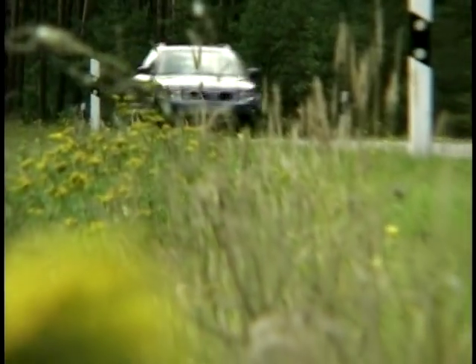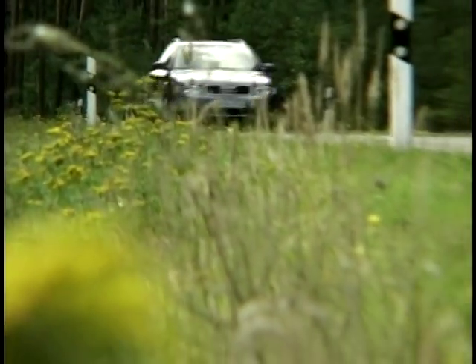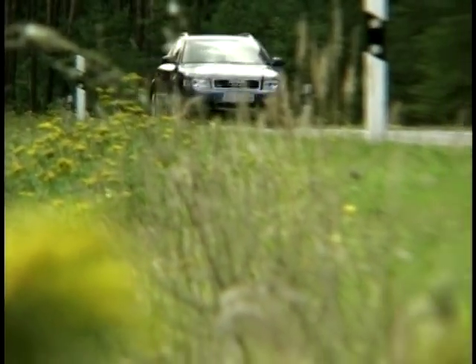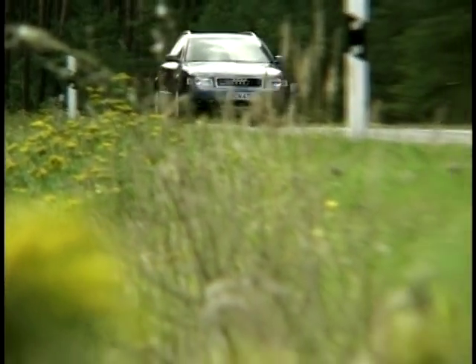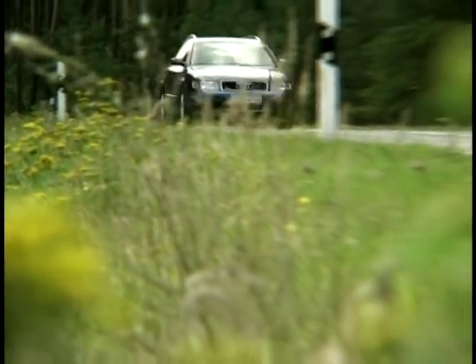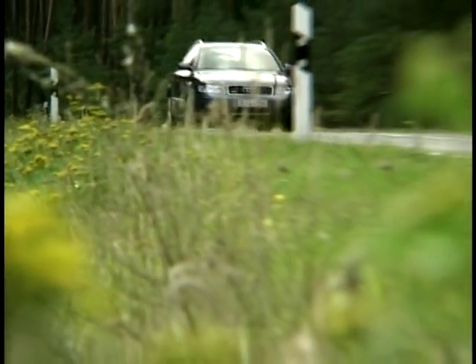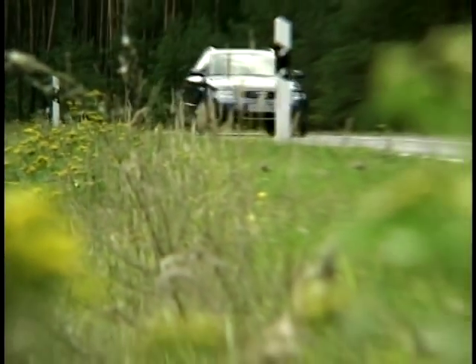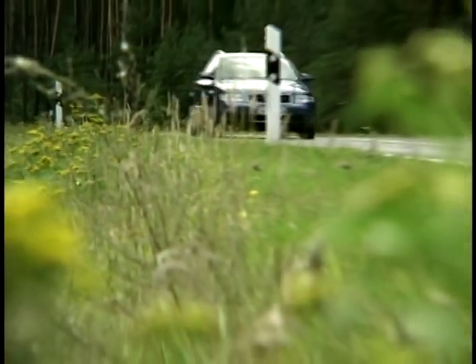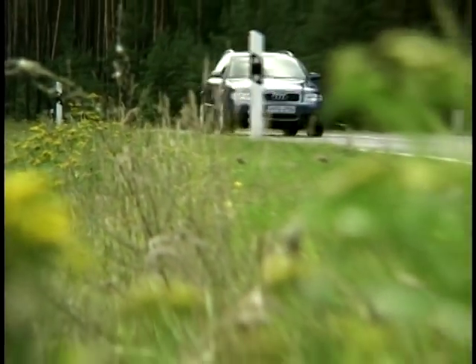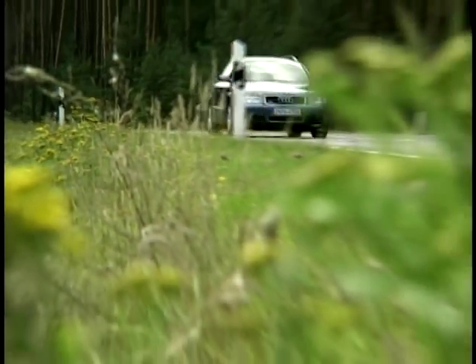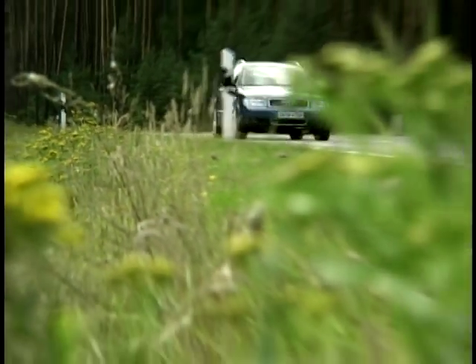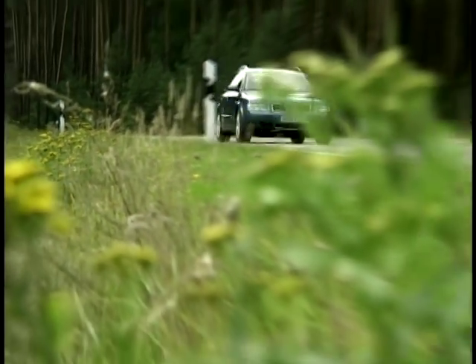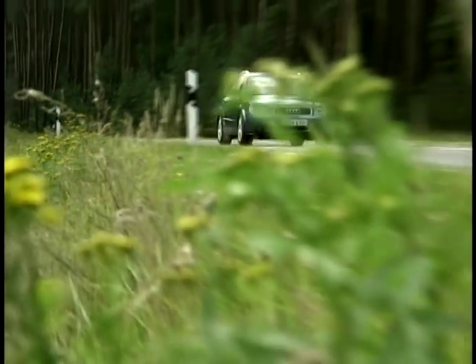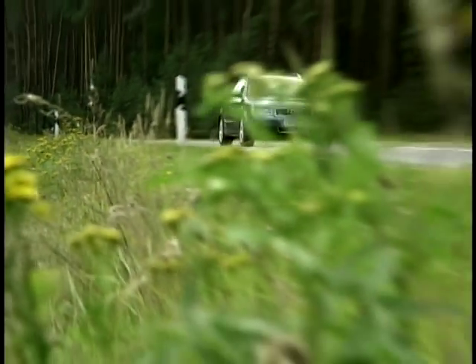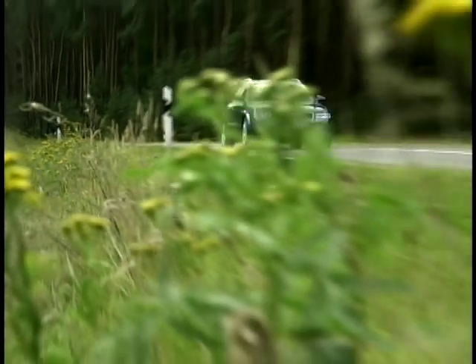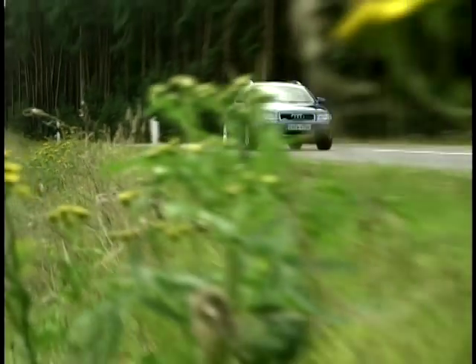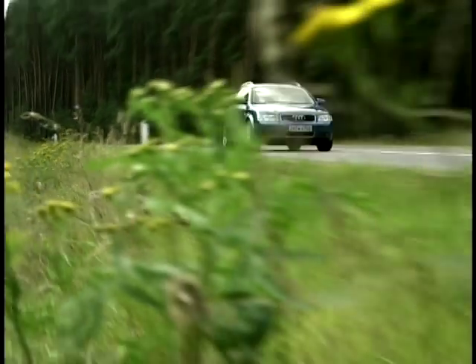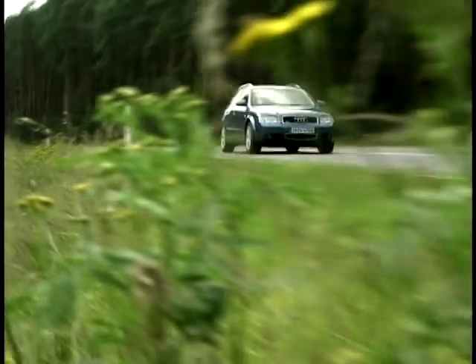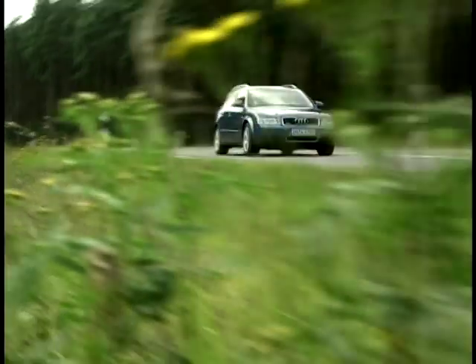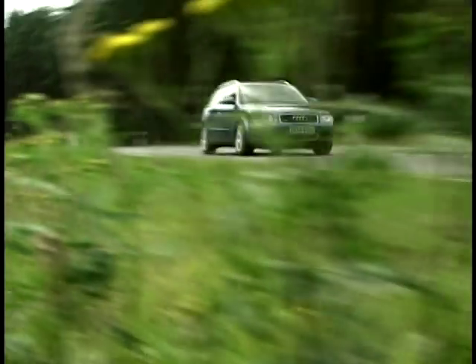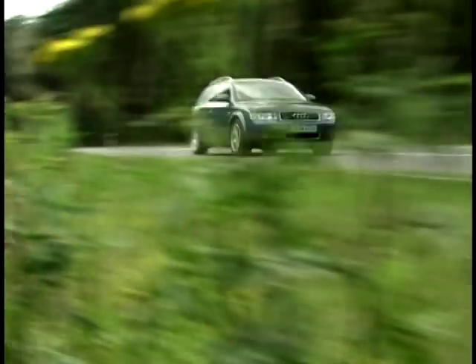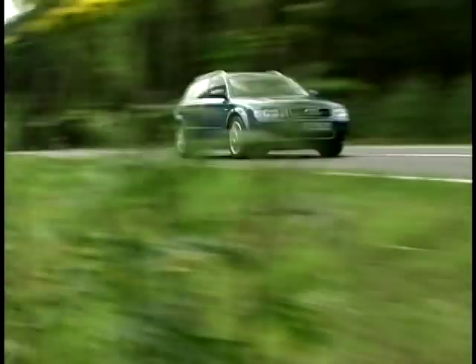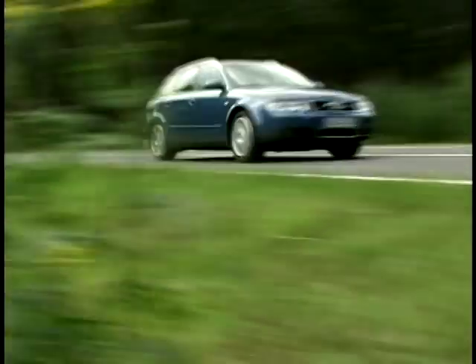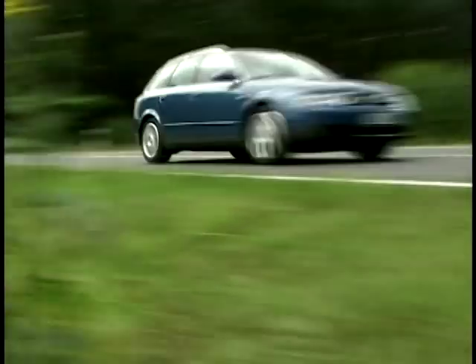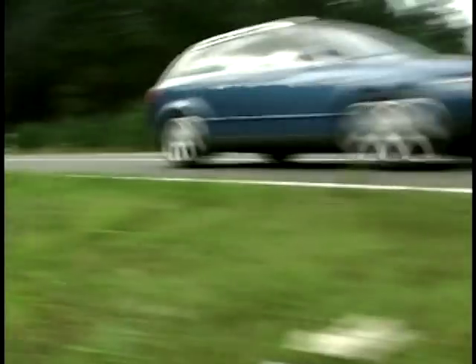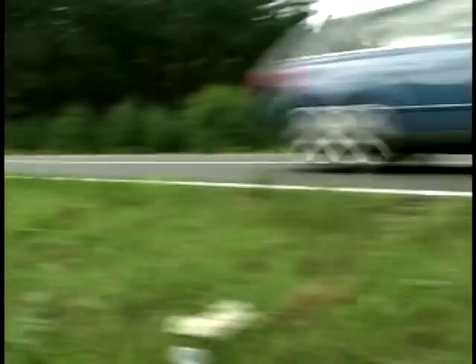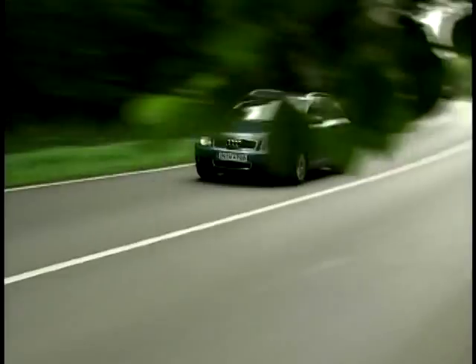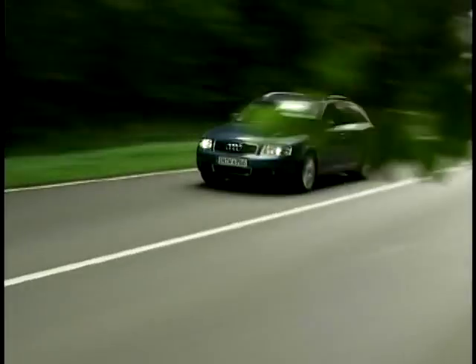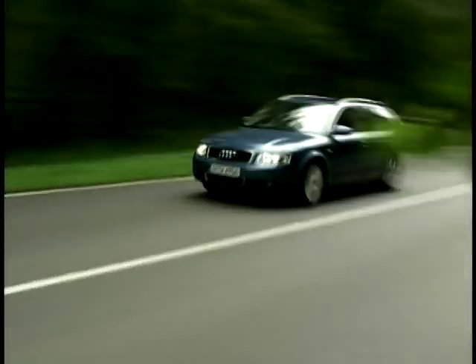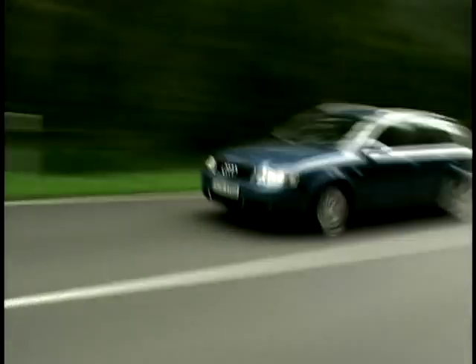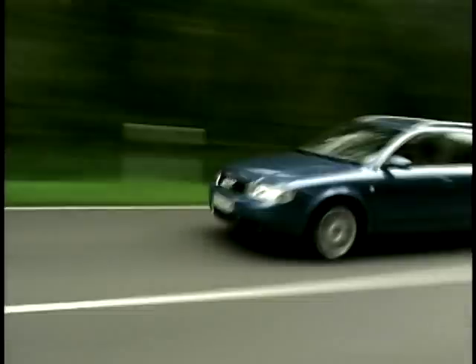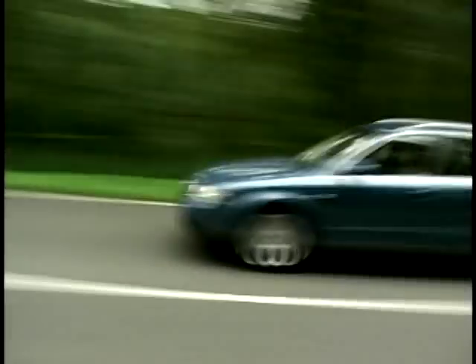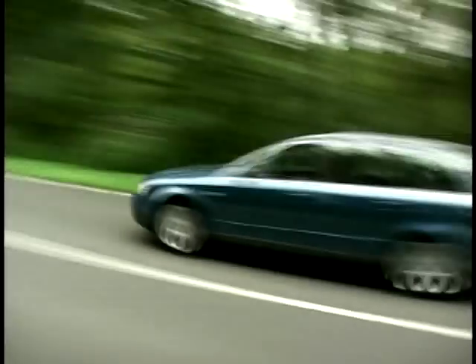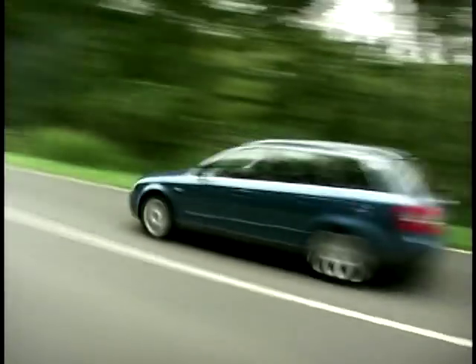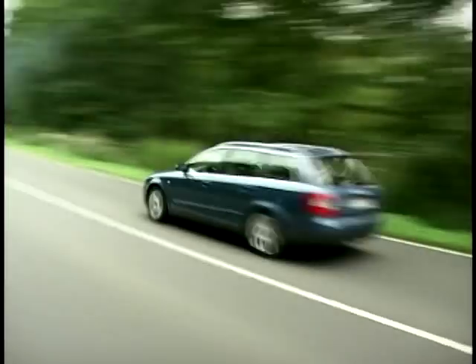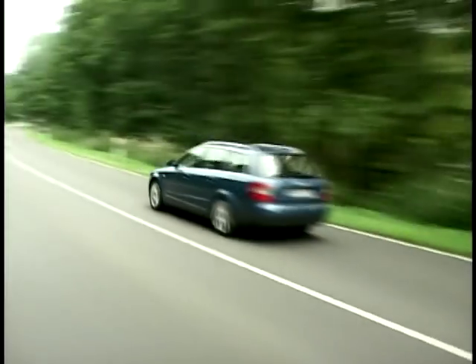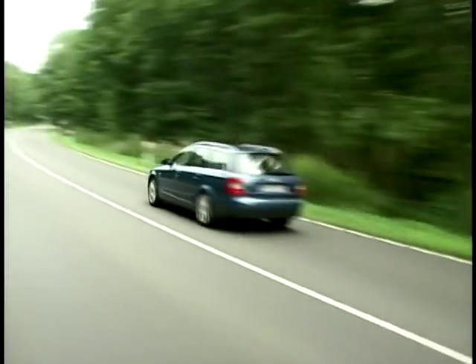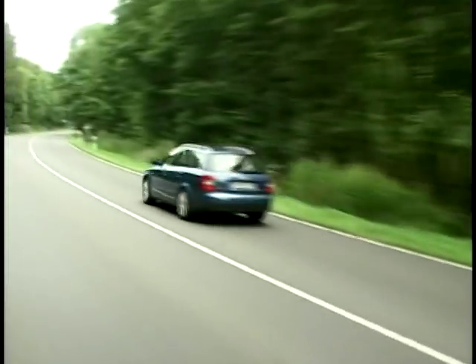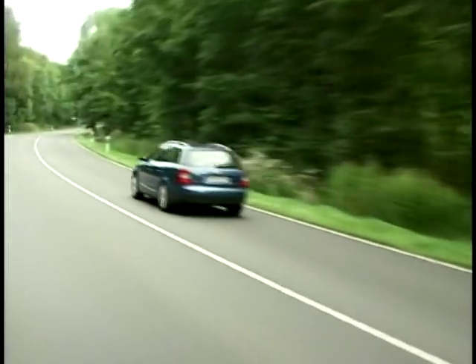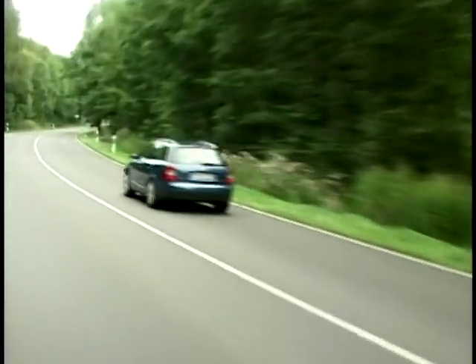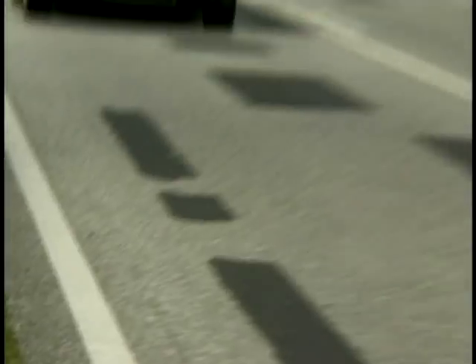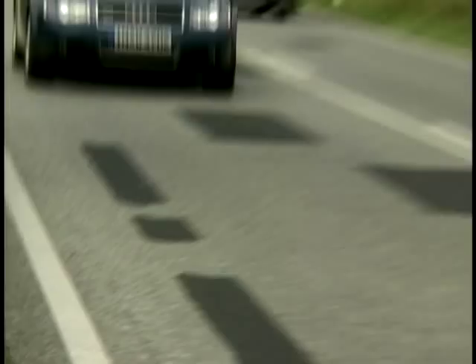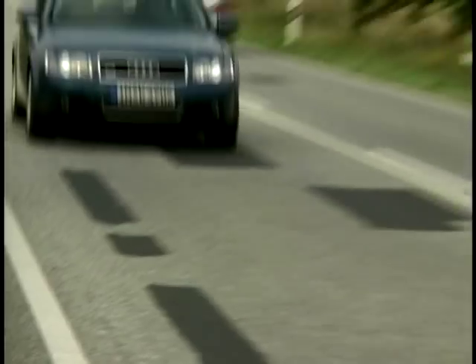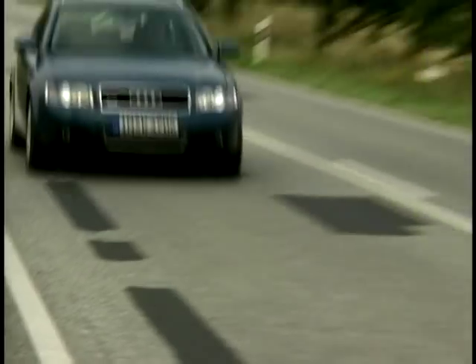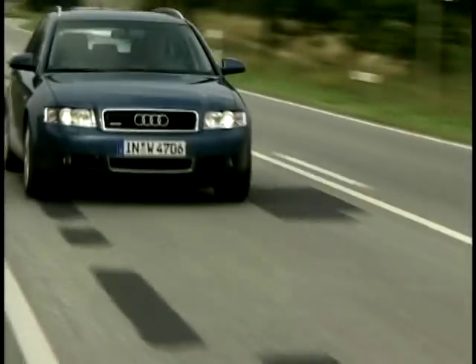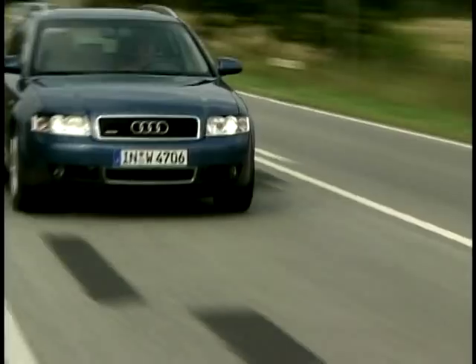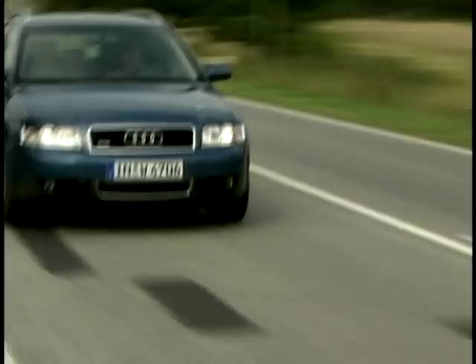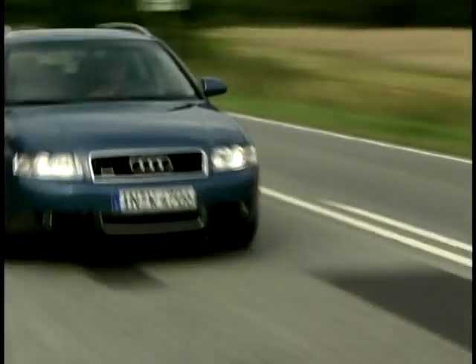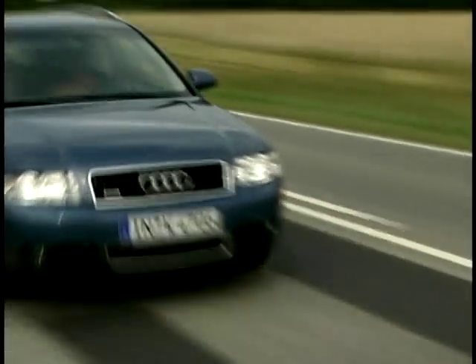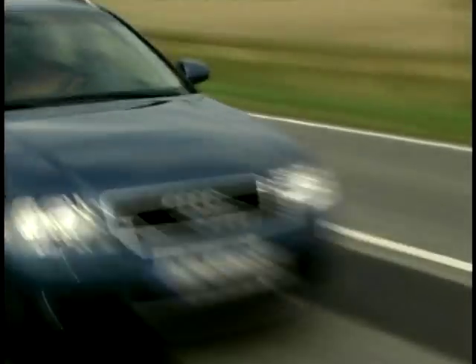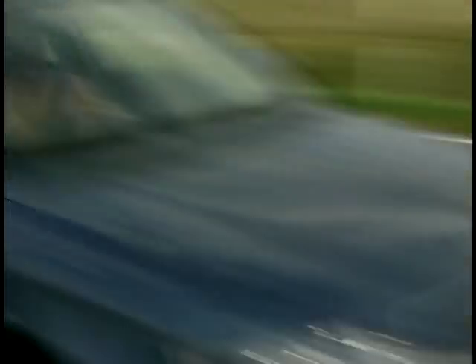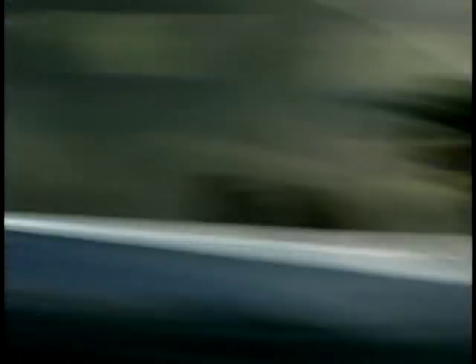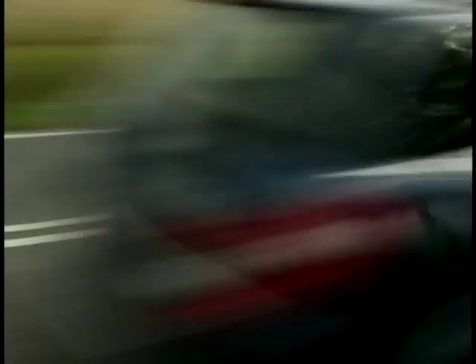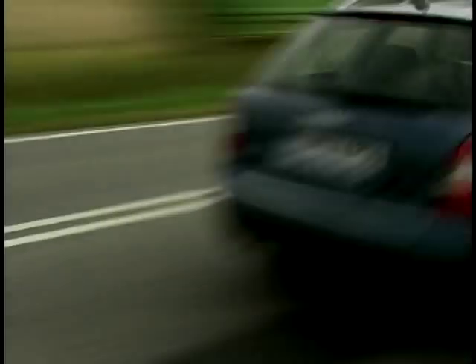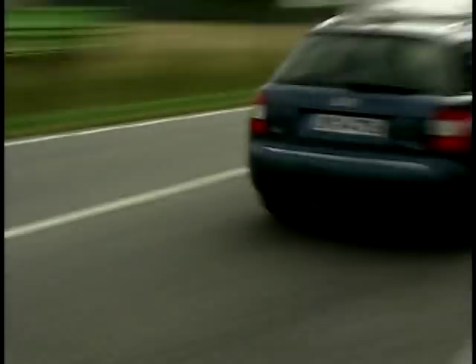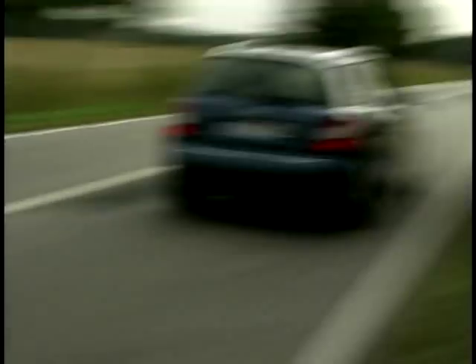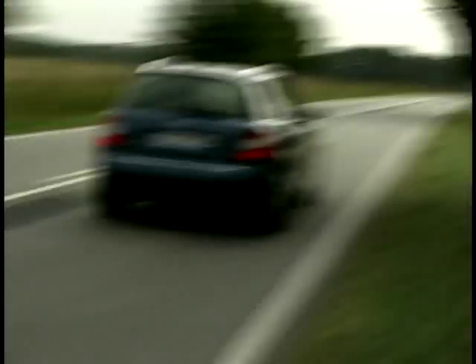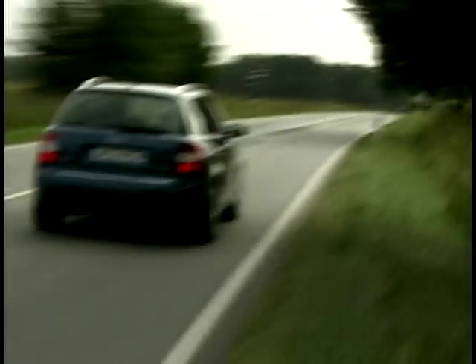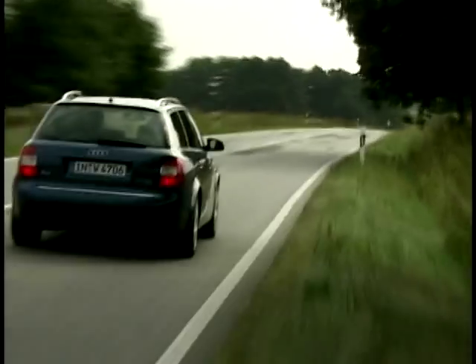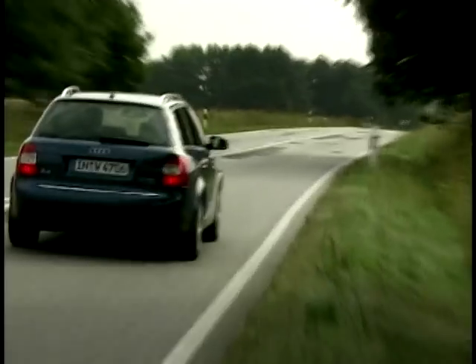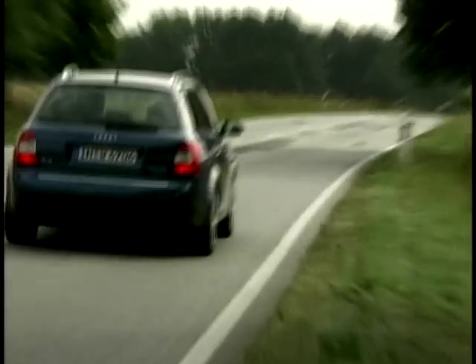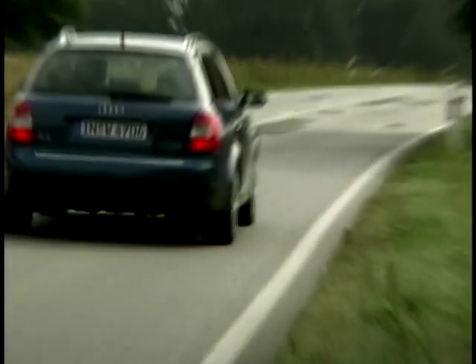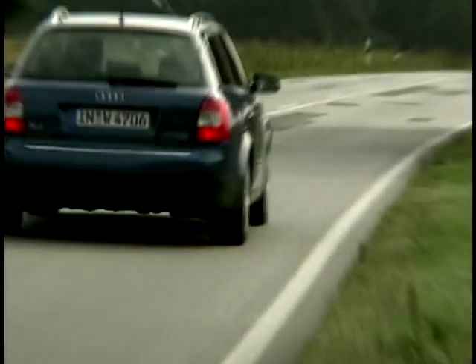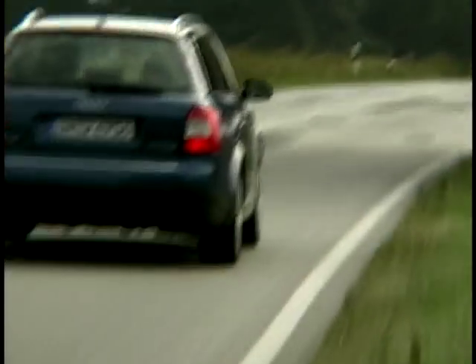On next week's MotorWeek, Richard Hammond has our very first drive of the all-new Audi A4 Avant. We'll see you next week.